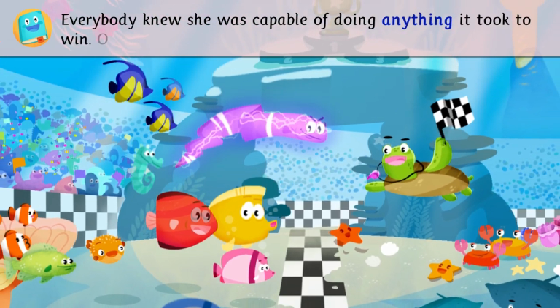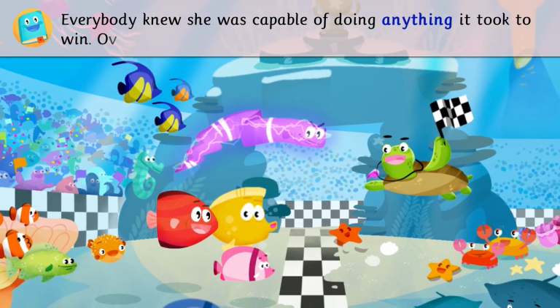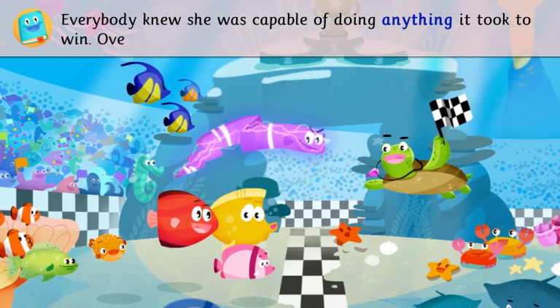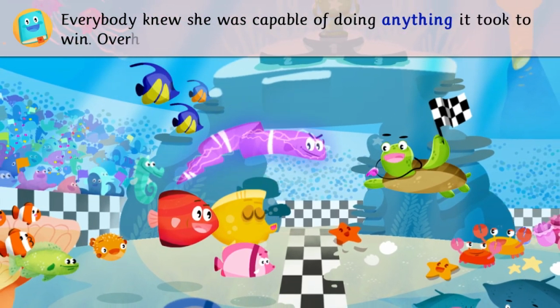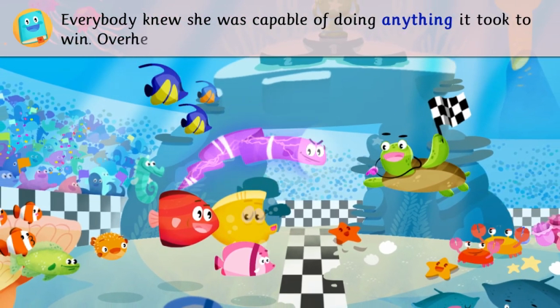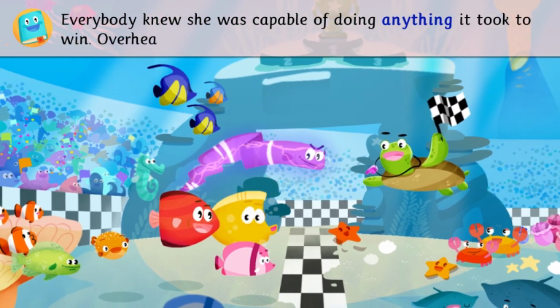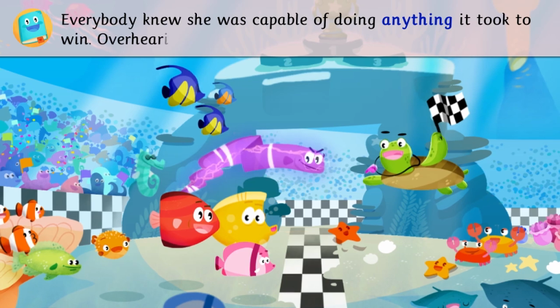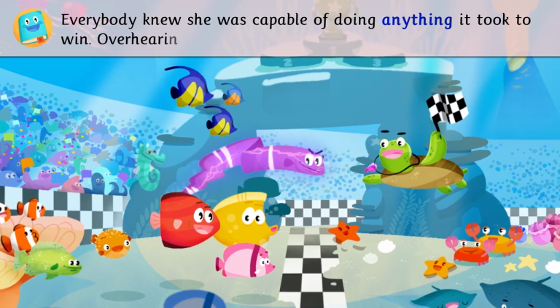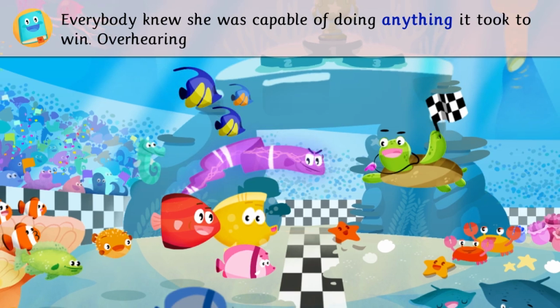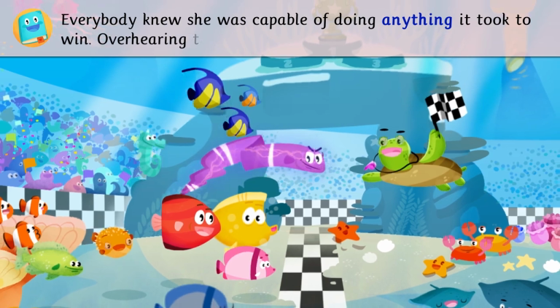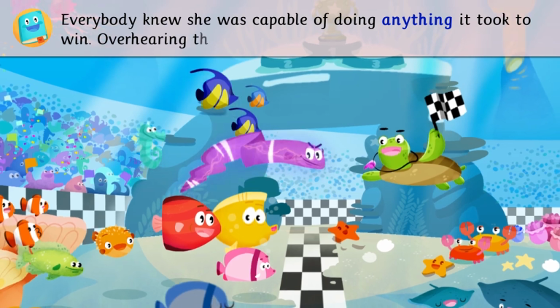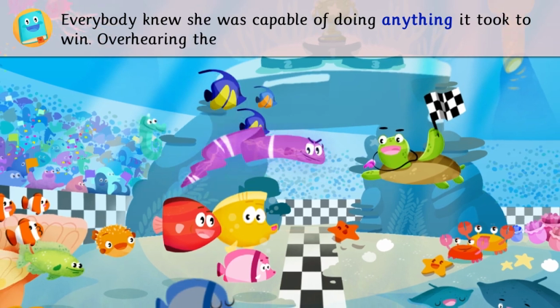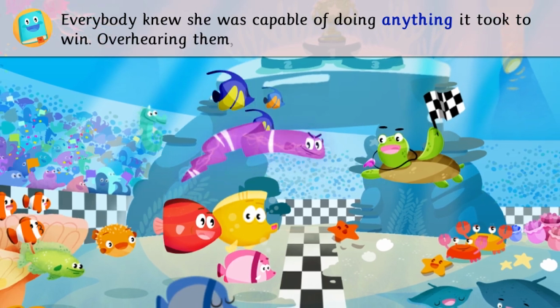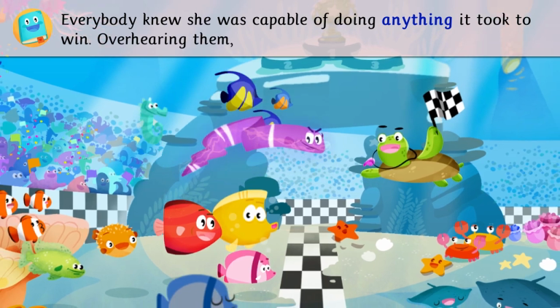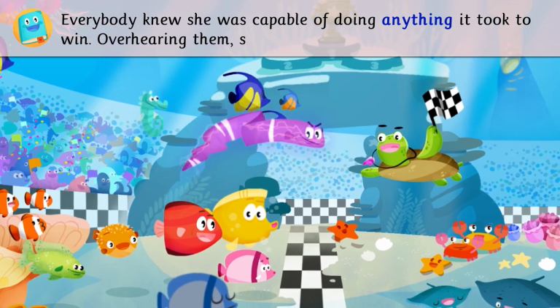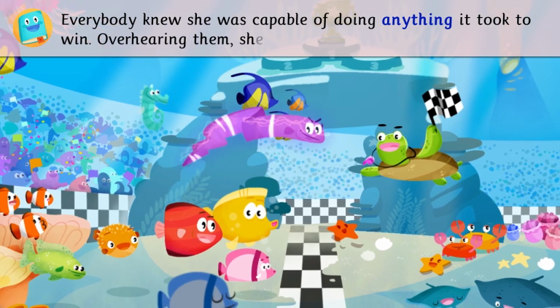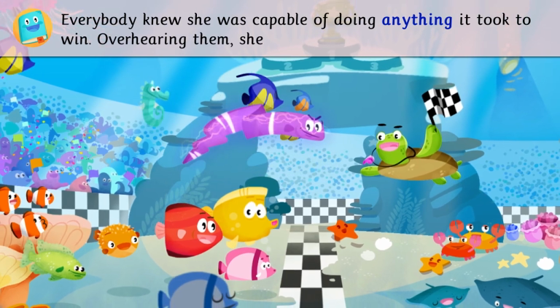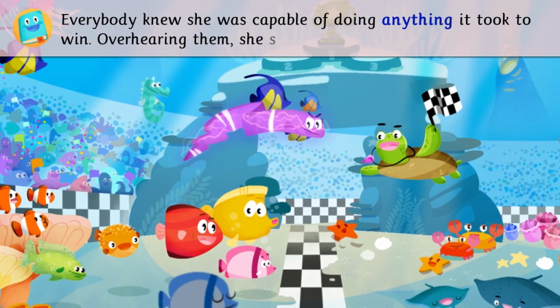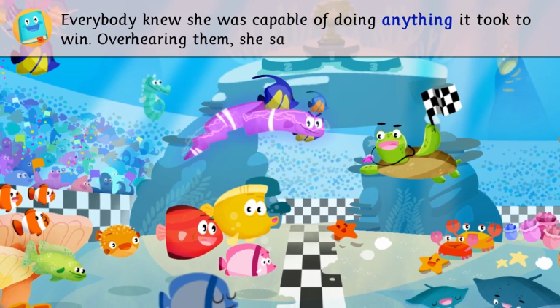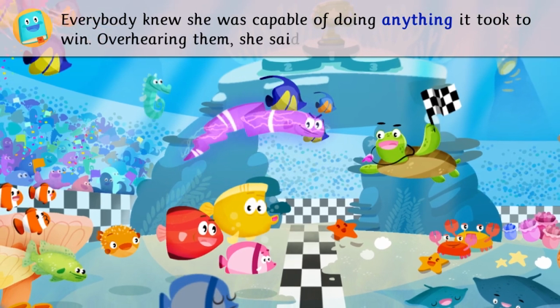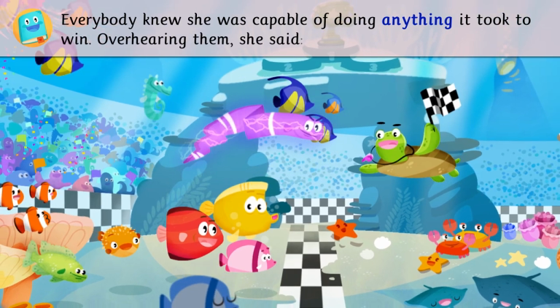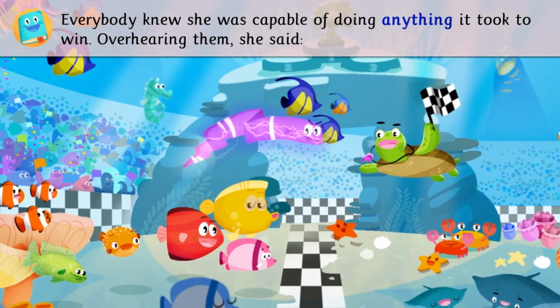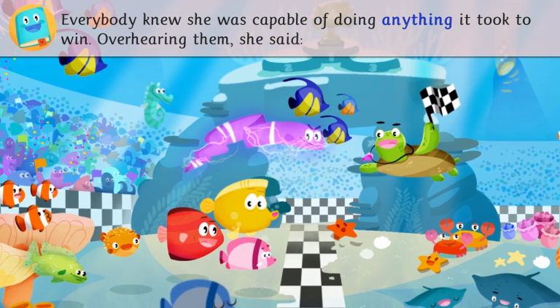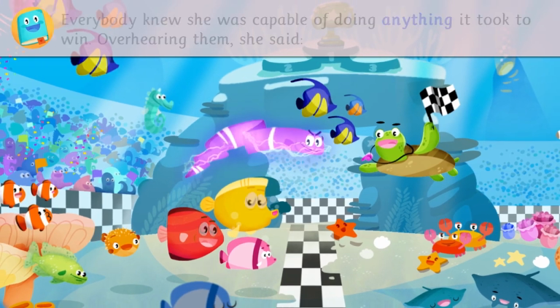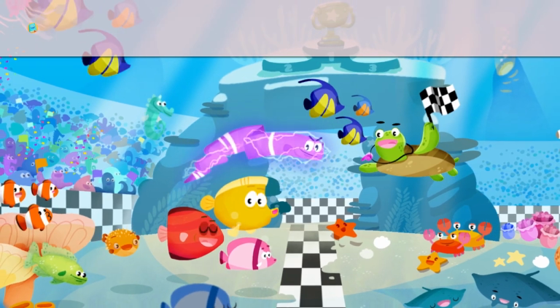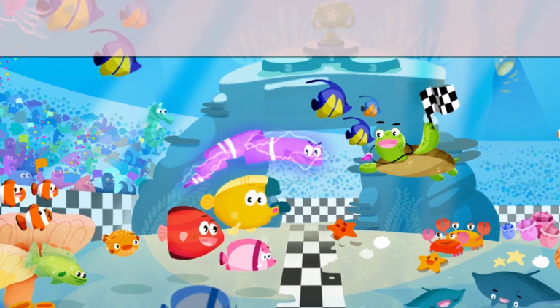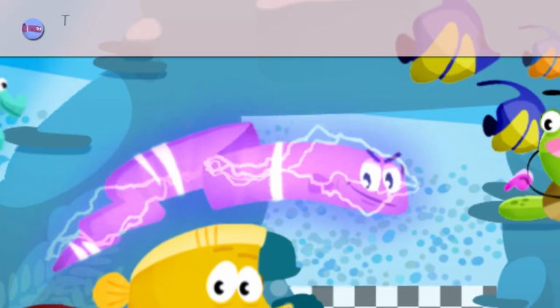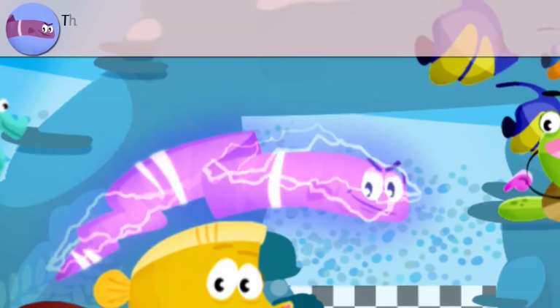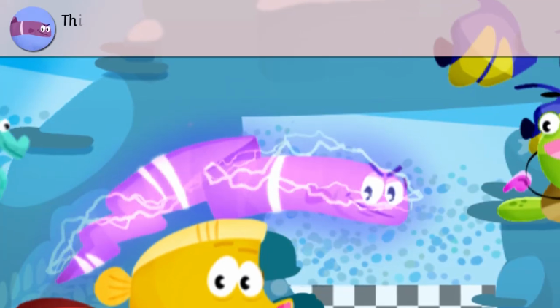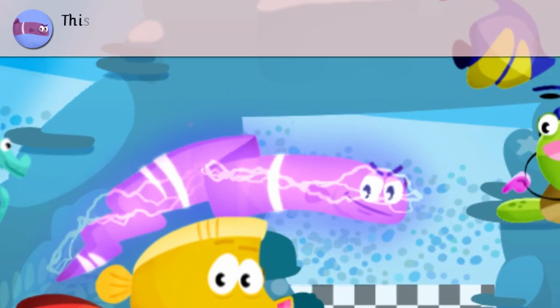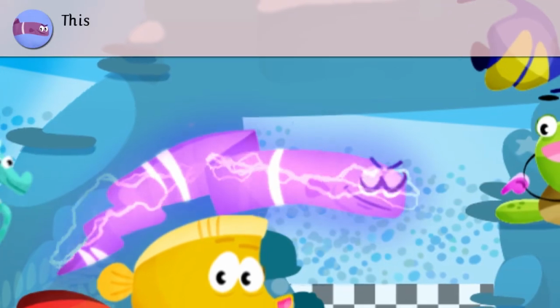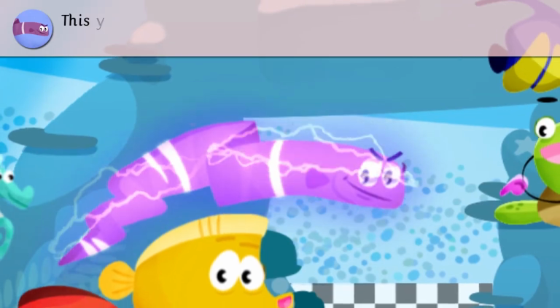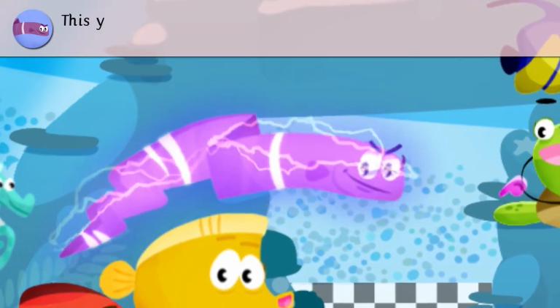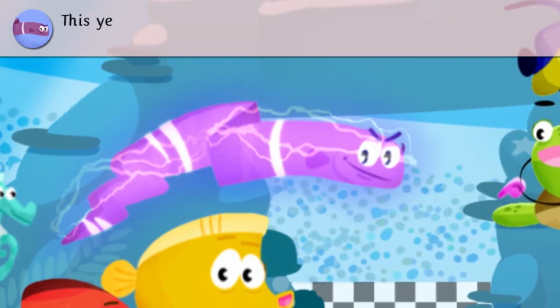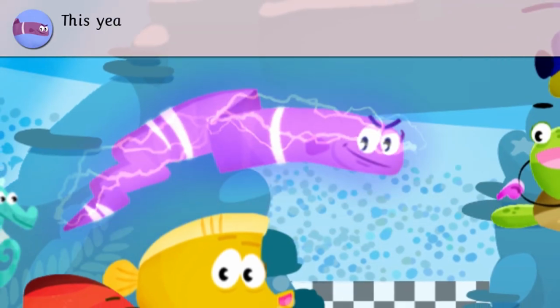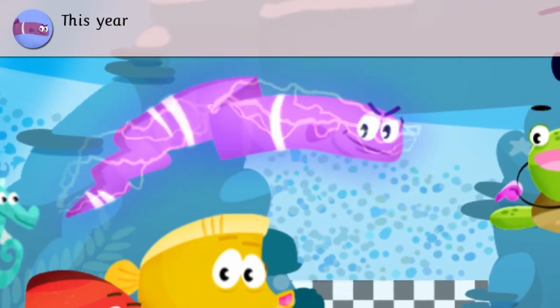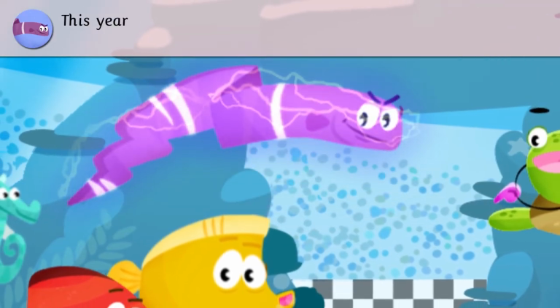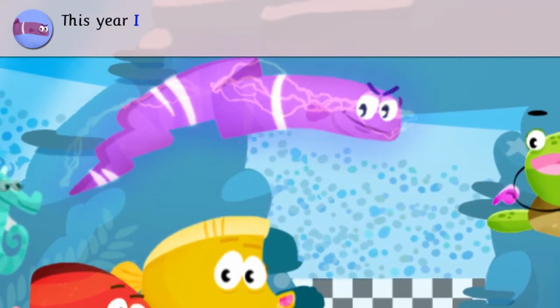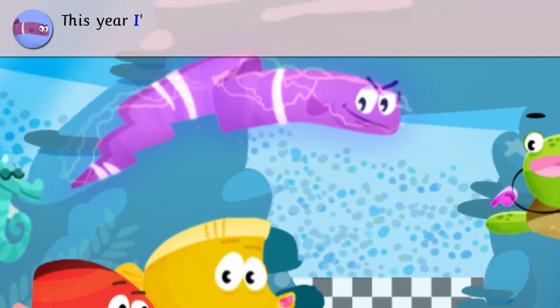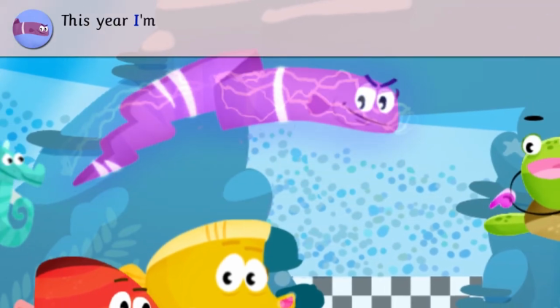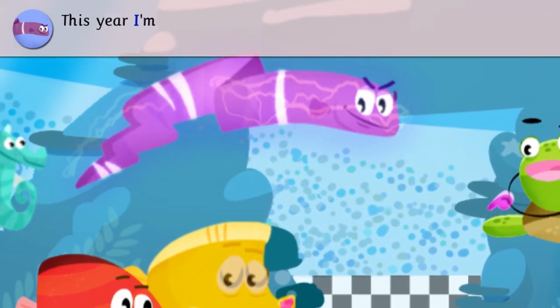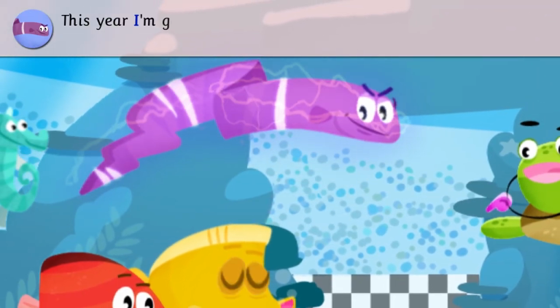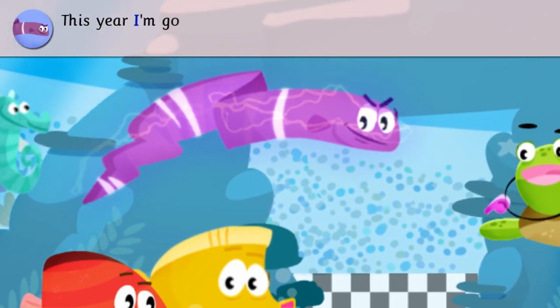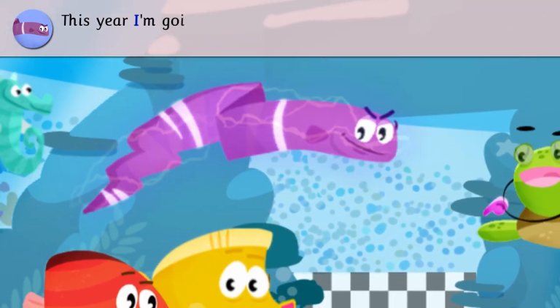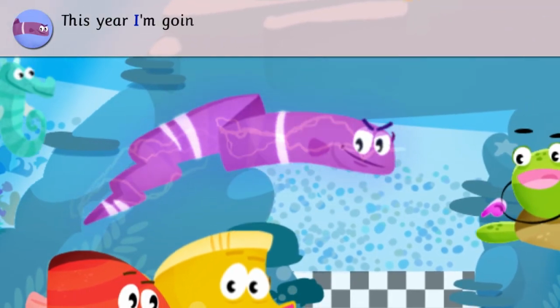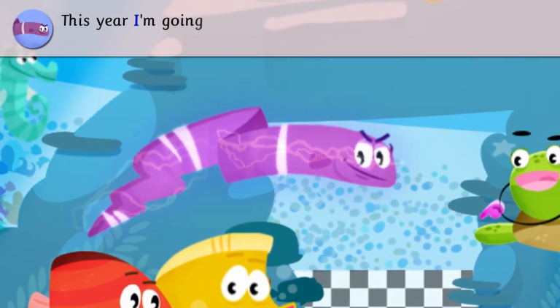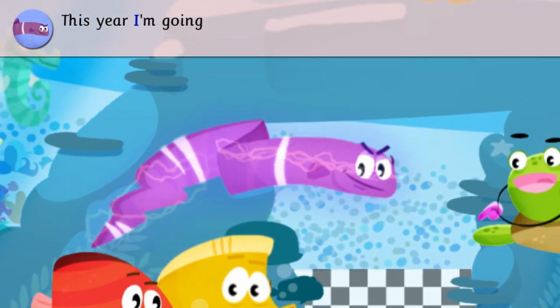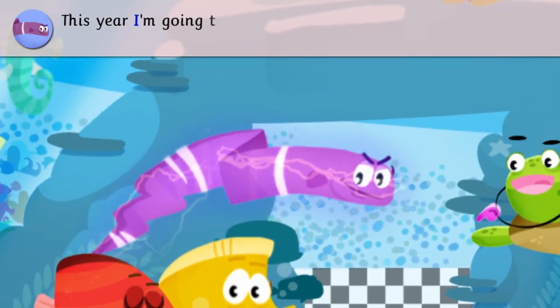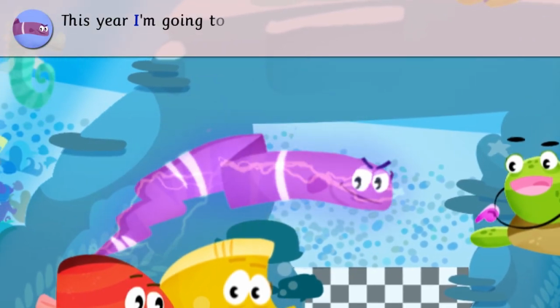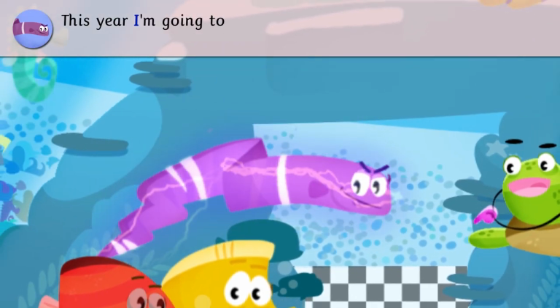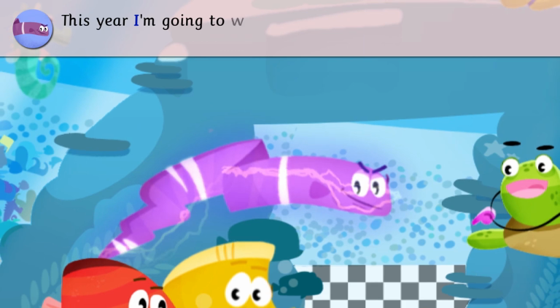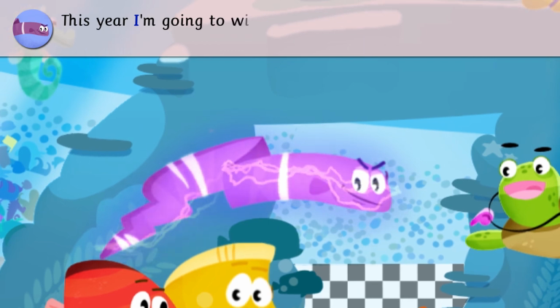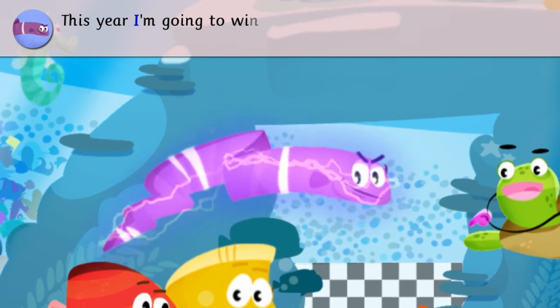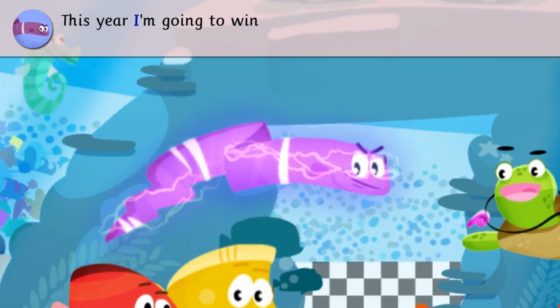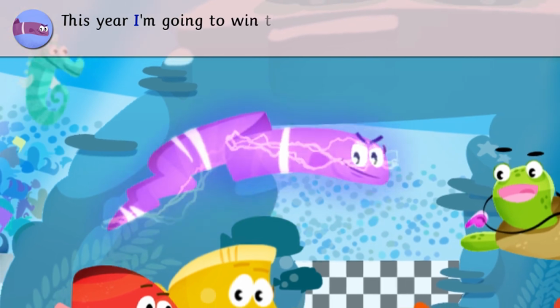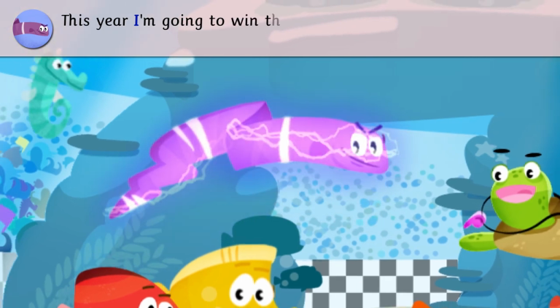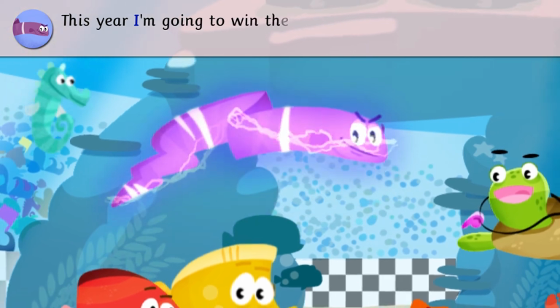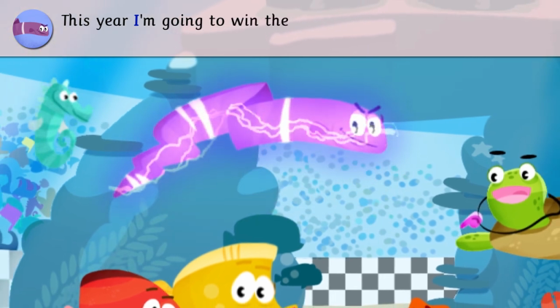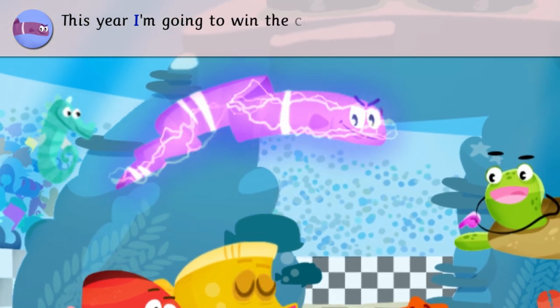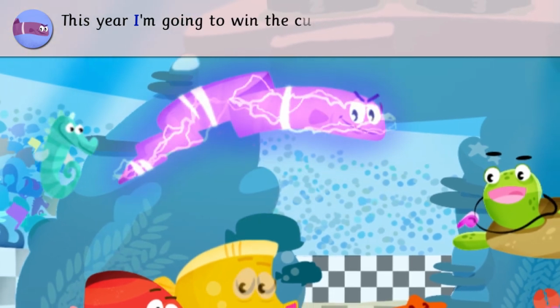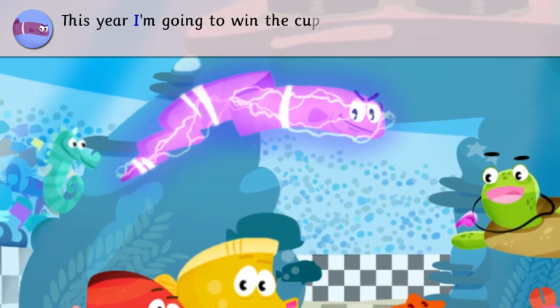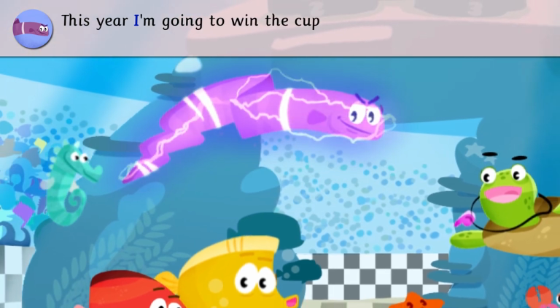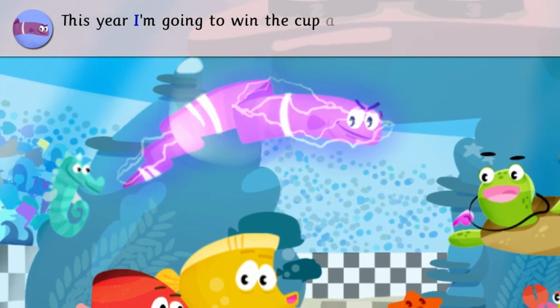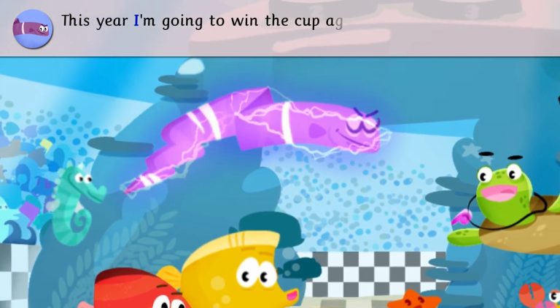Overhearing them, she said, This year, I'm going to win the cup again.